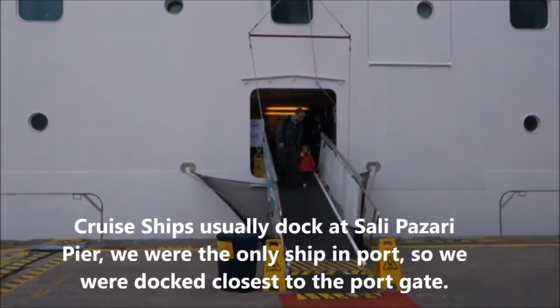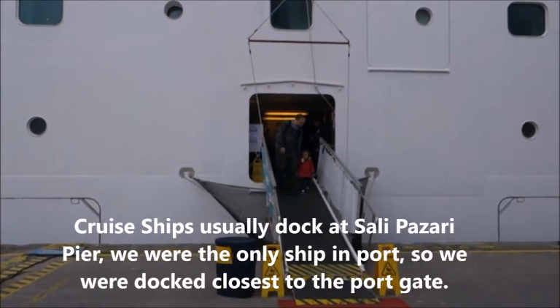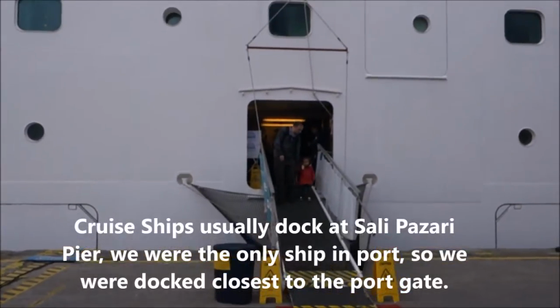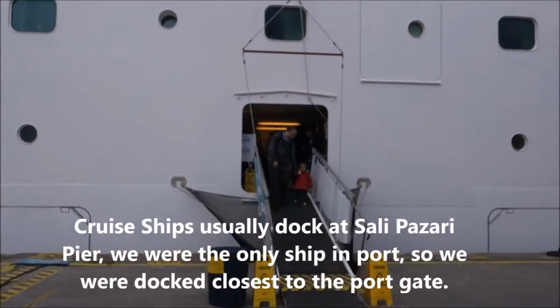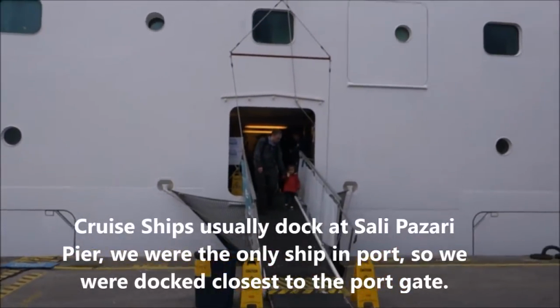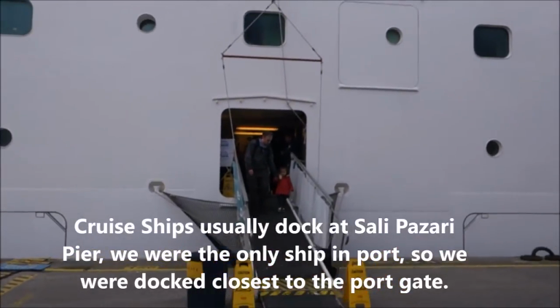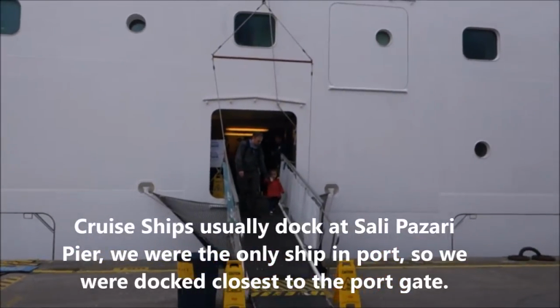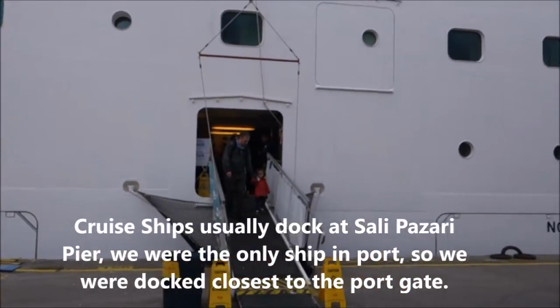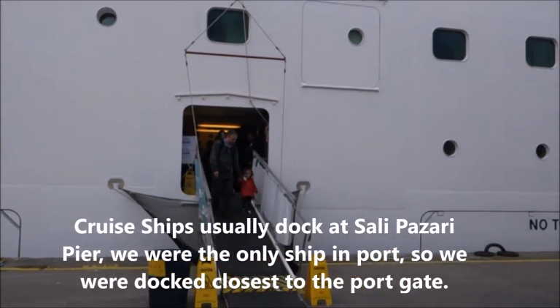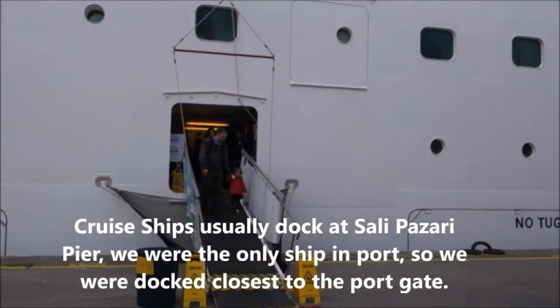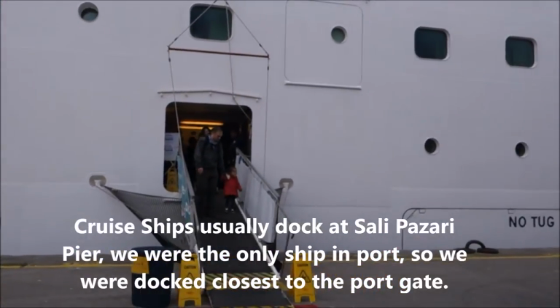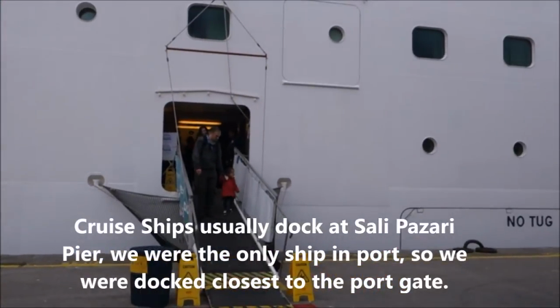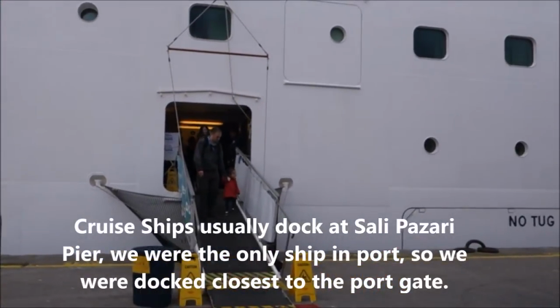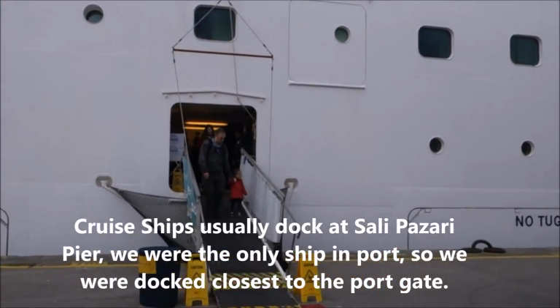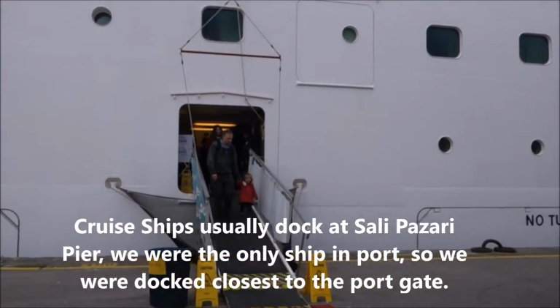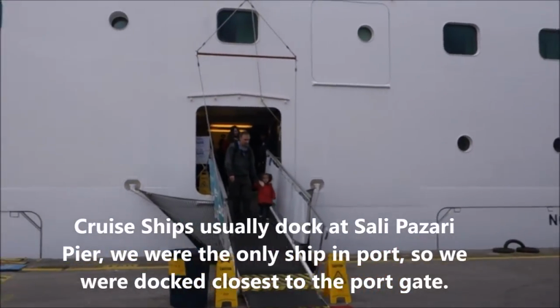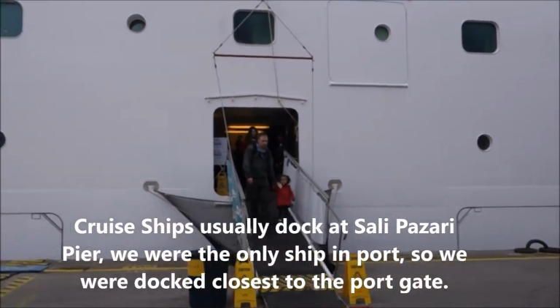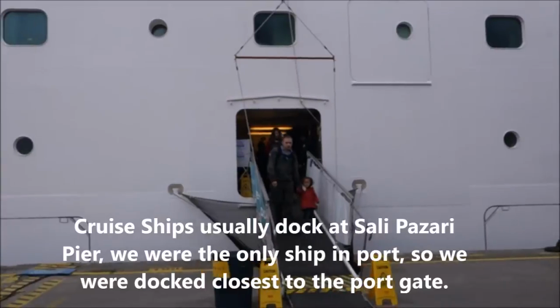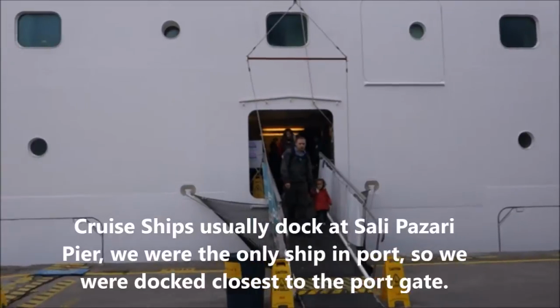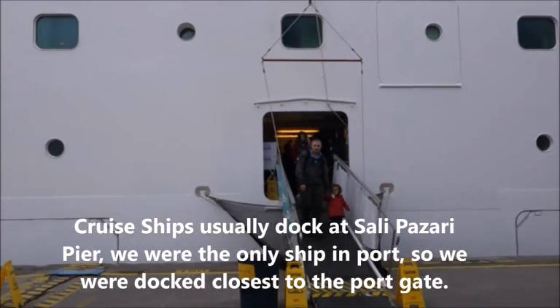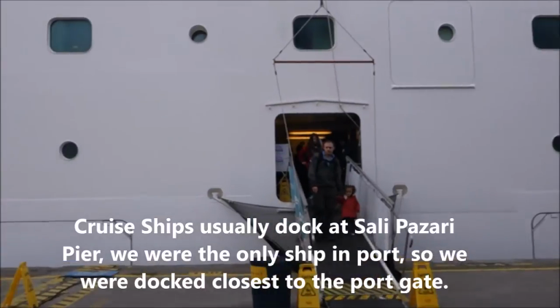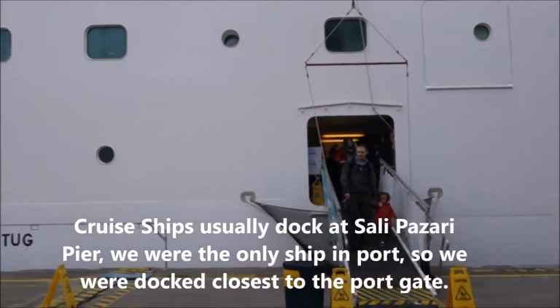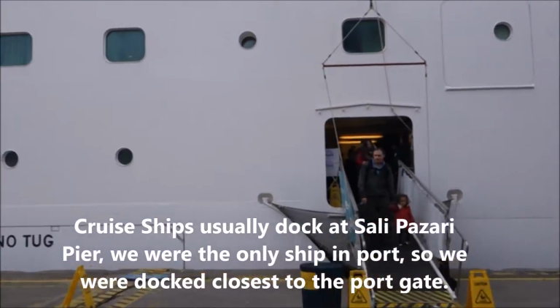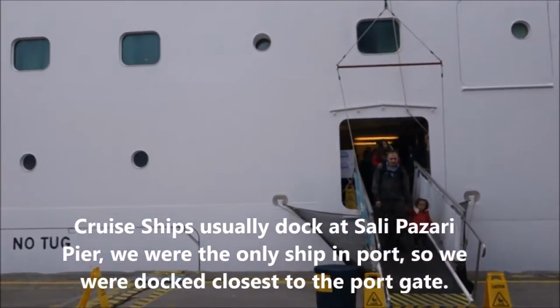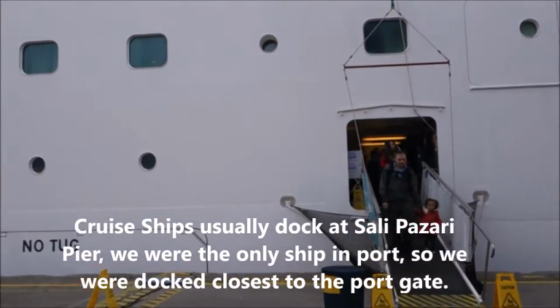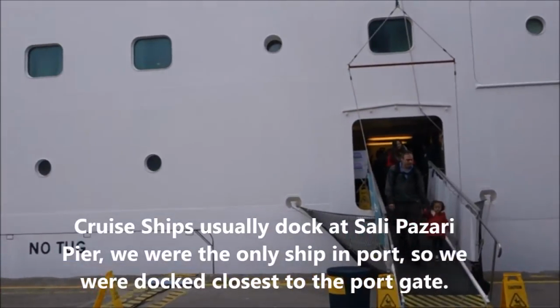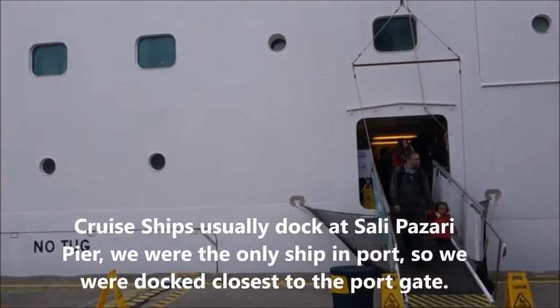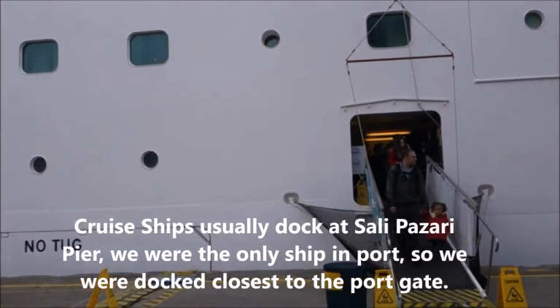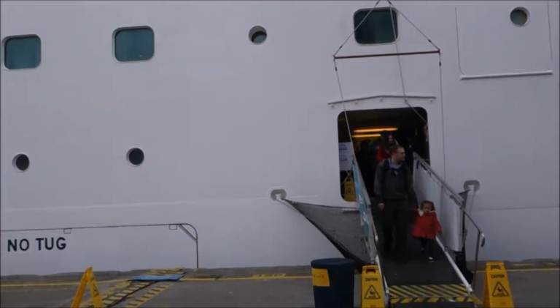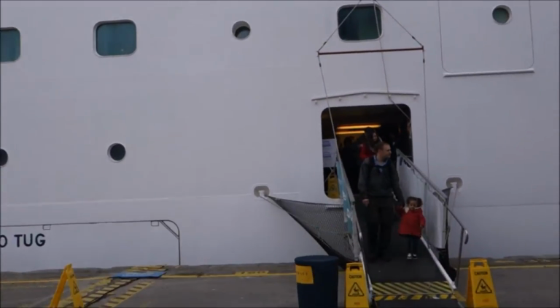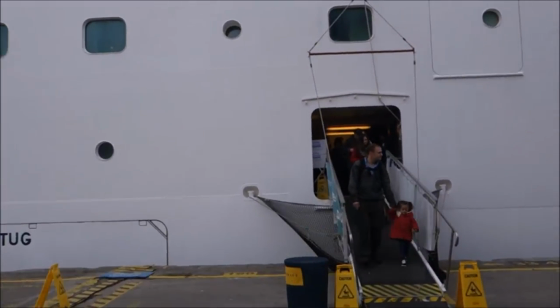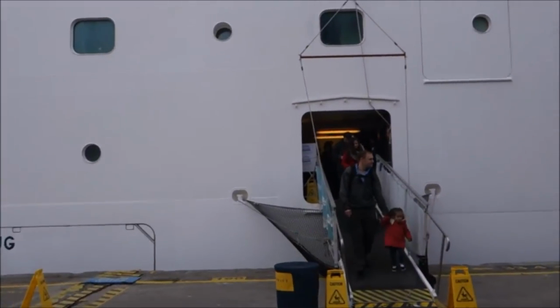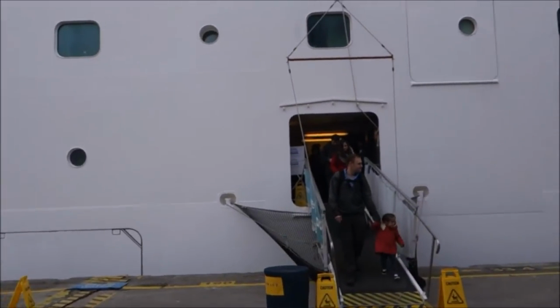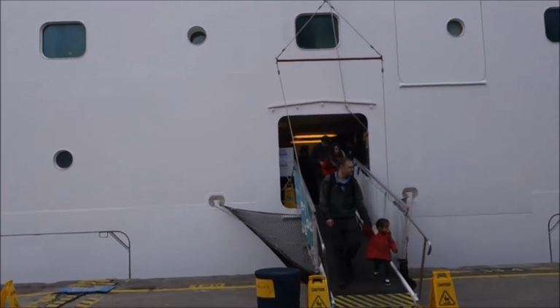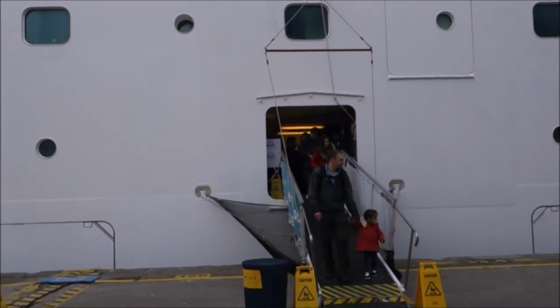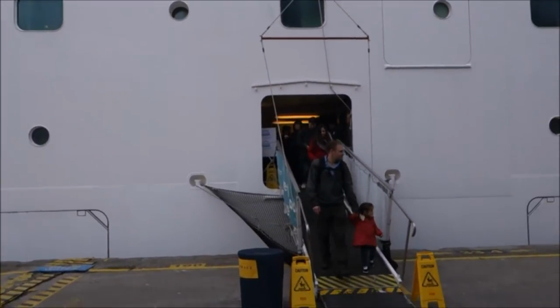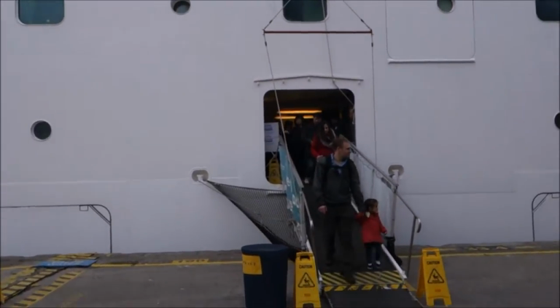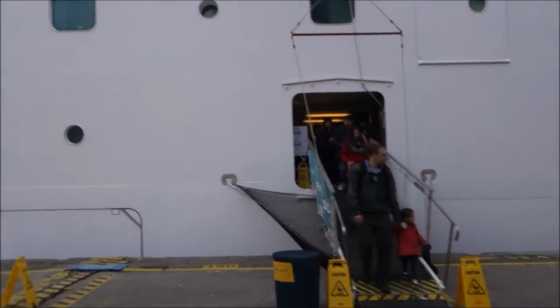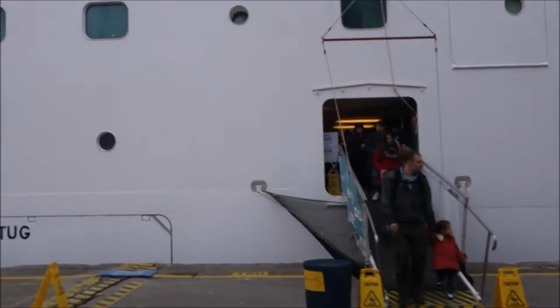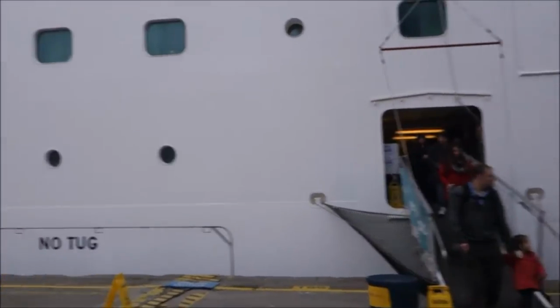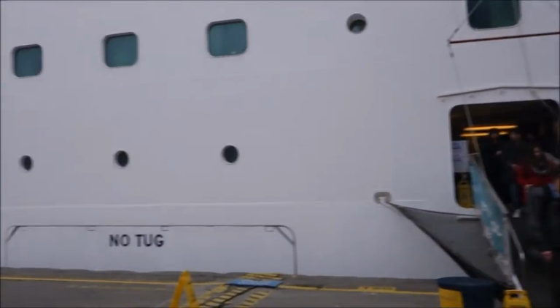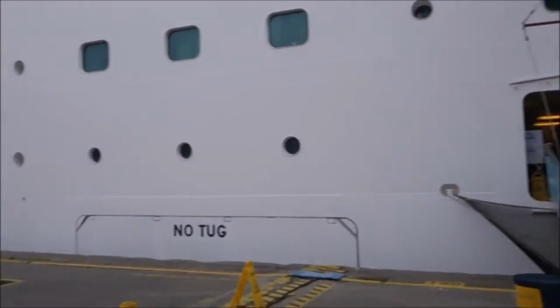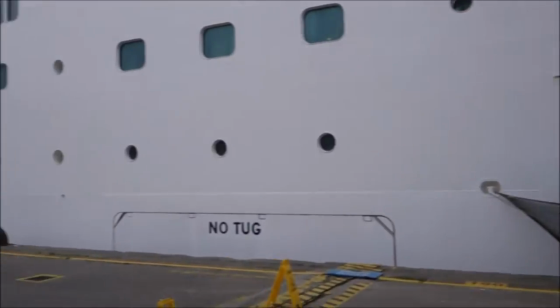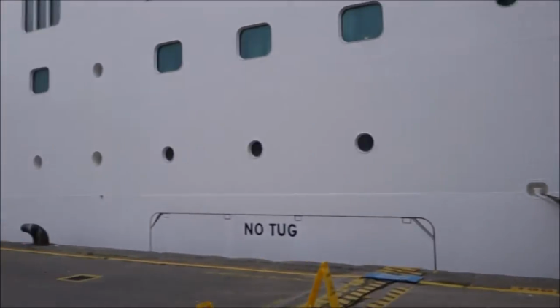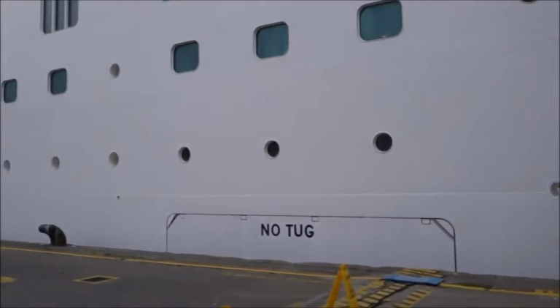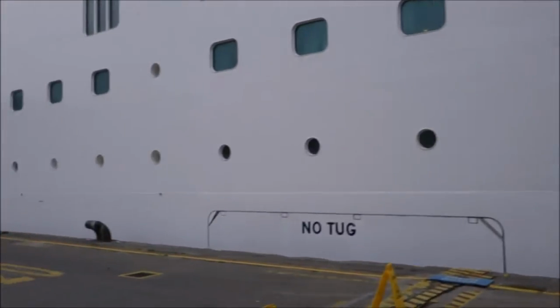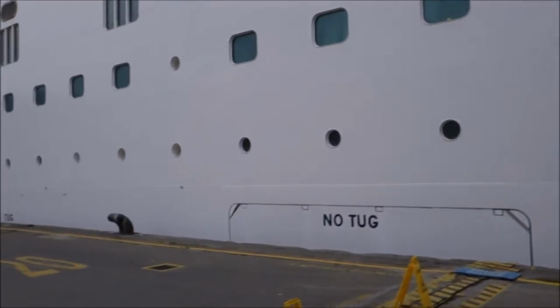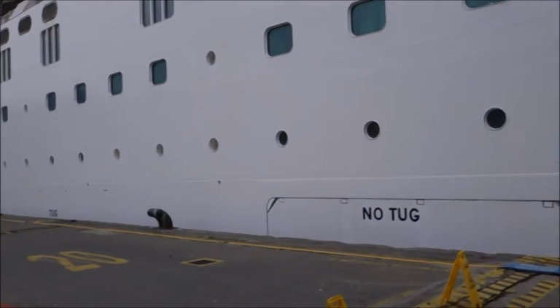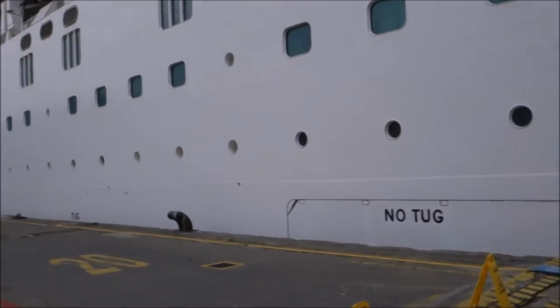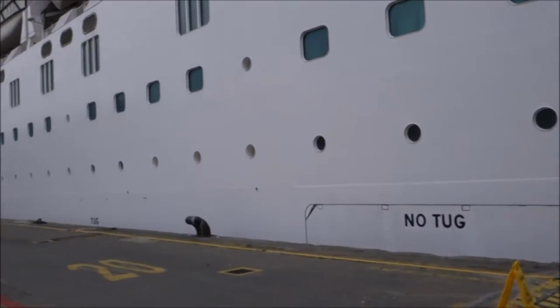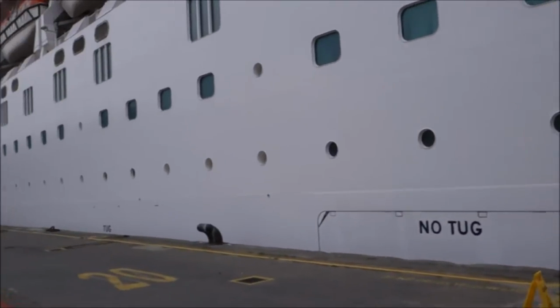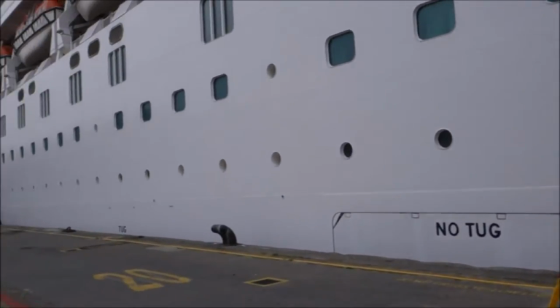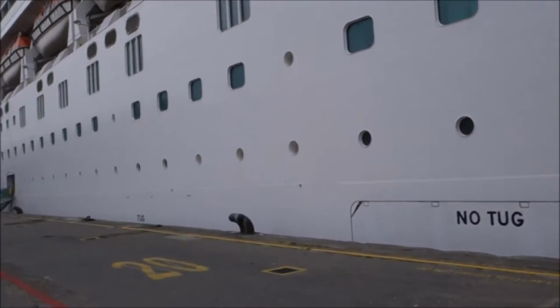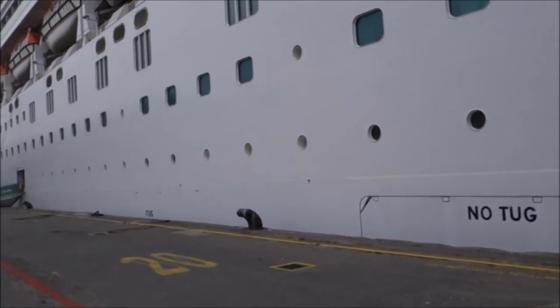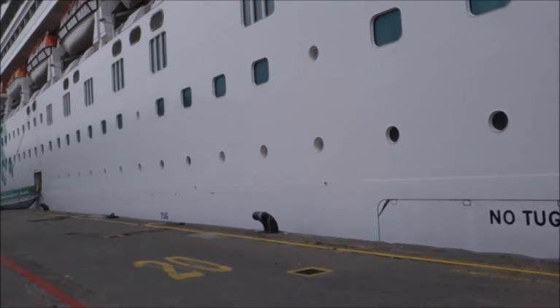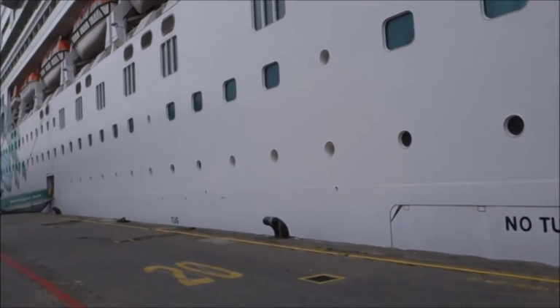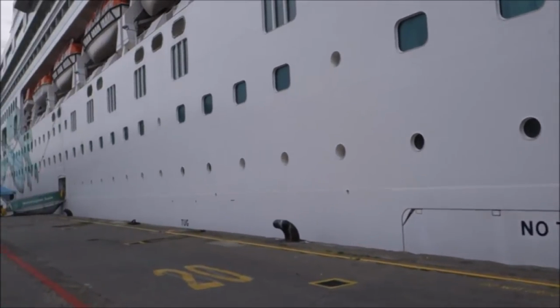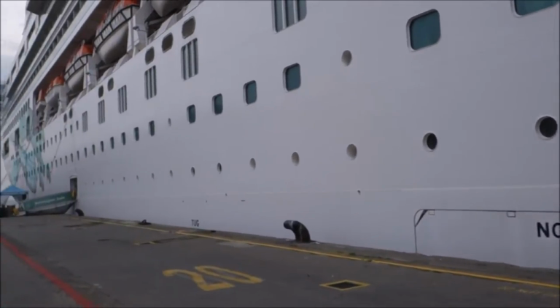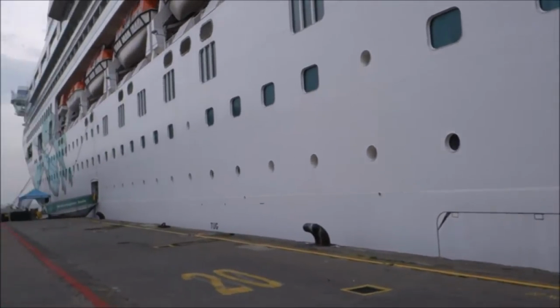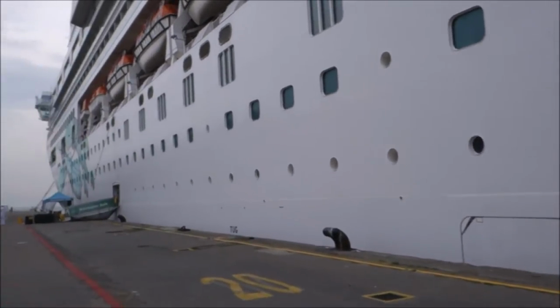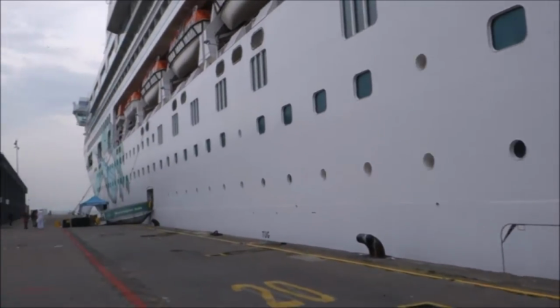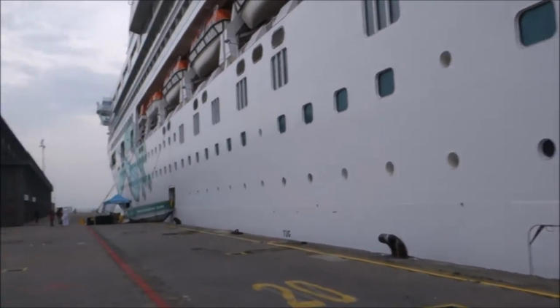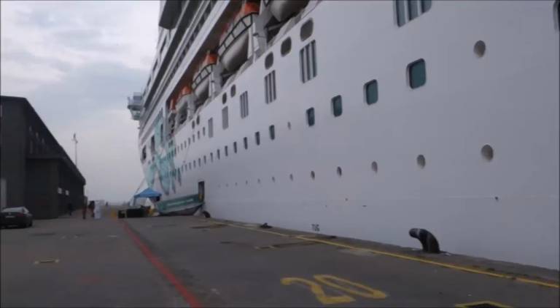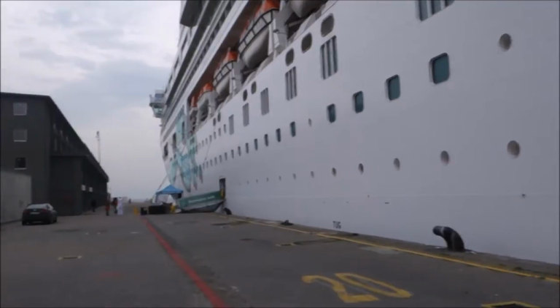Today we are in Istanbul. The ship stayed overnight last night and I'm going to show you how to get from the ship to city center using tram. Very easy.